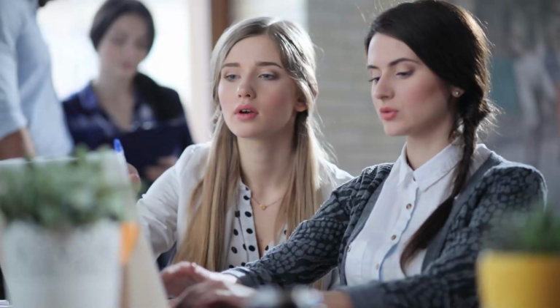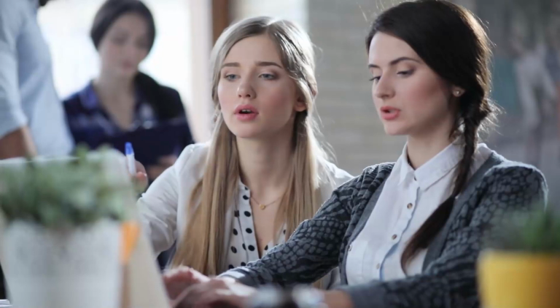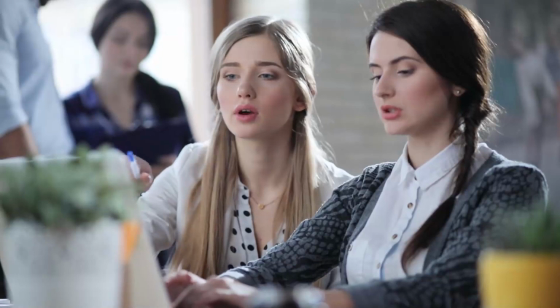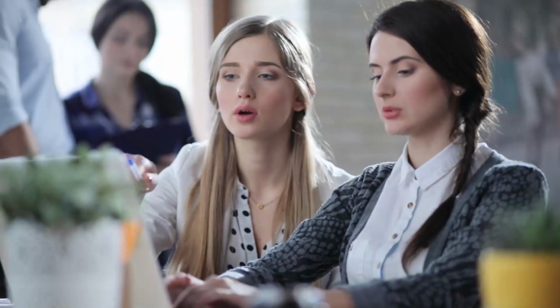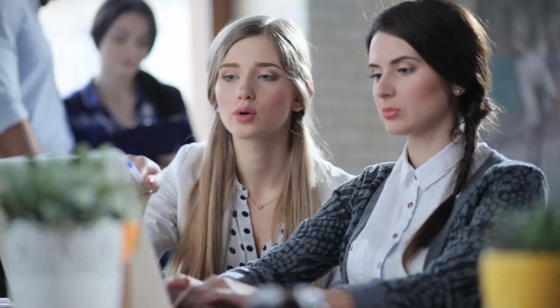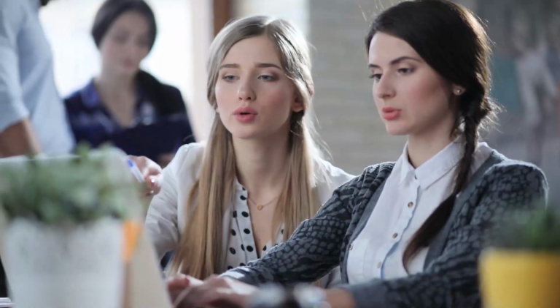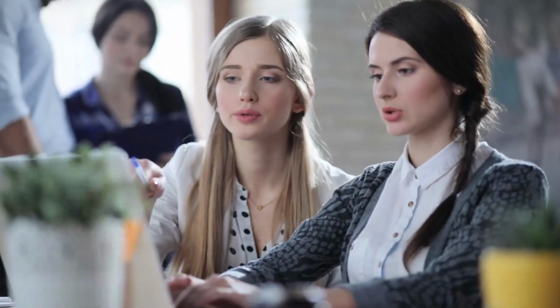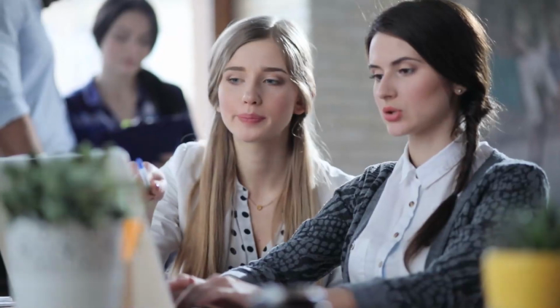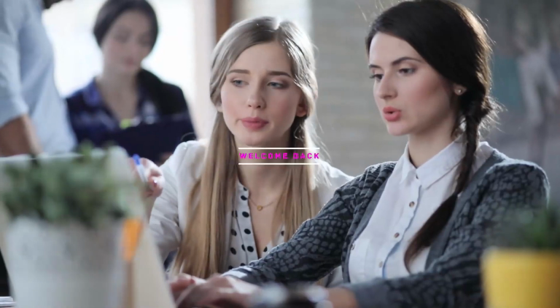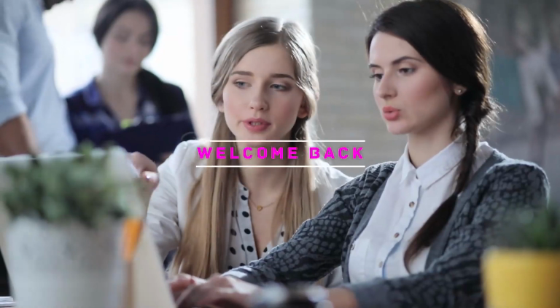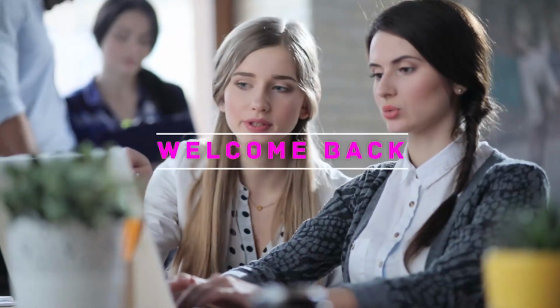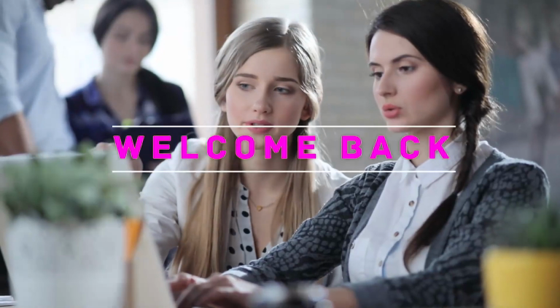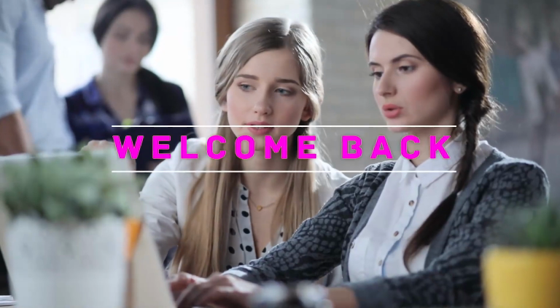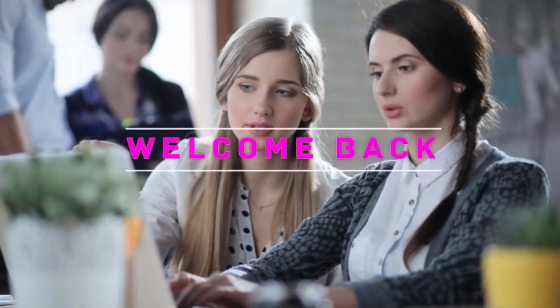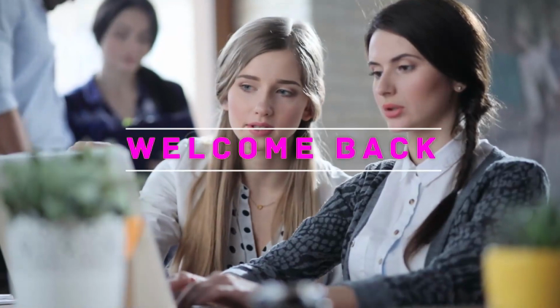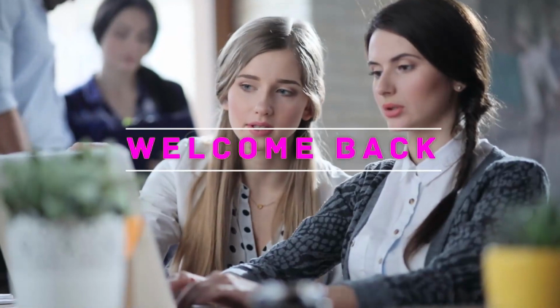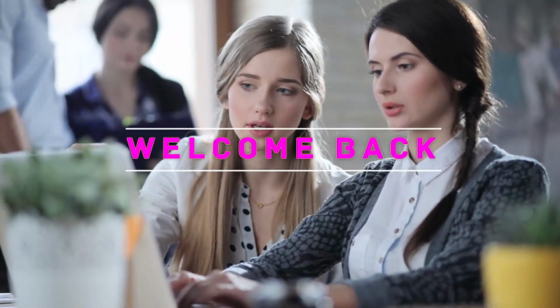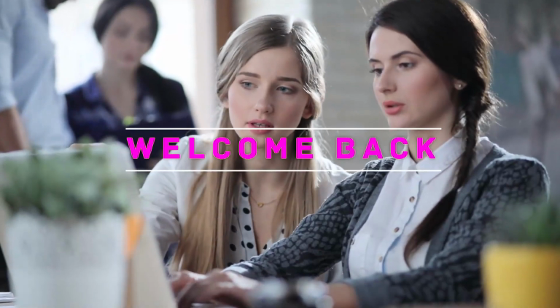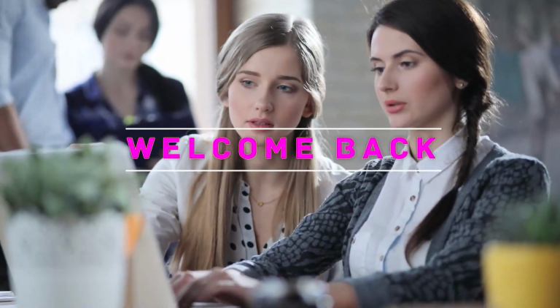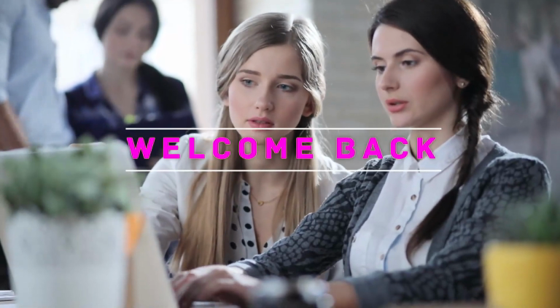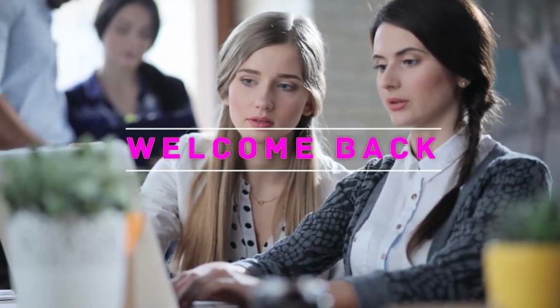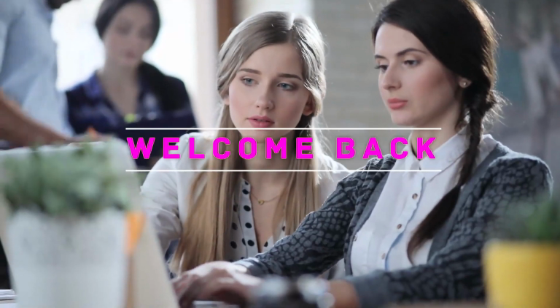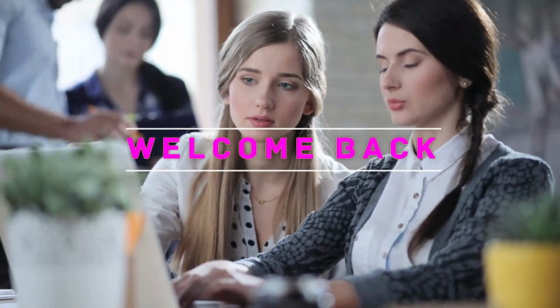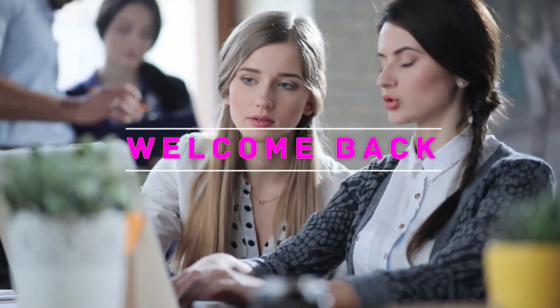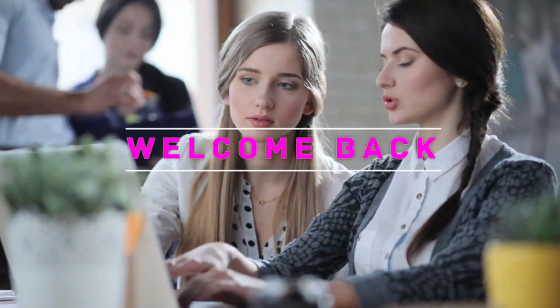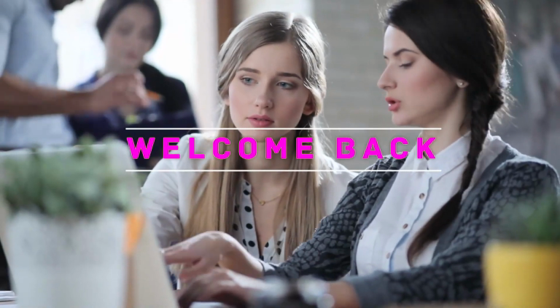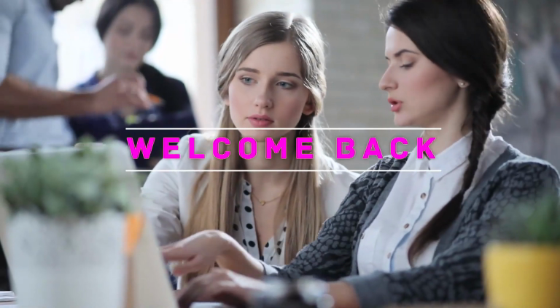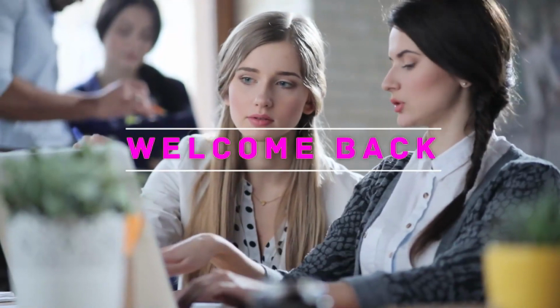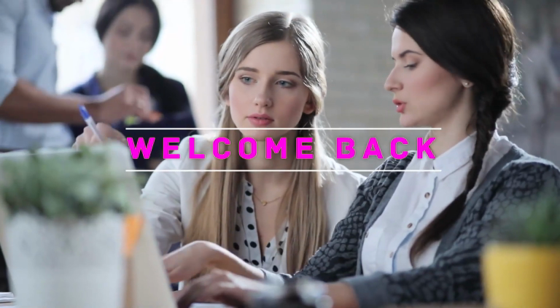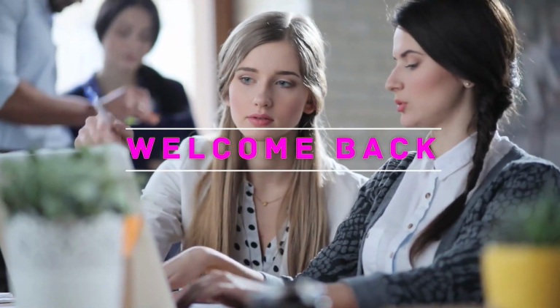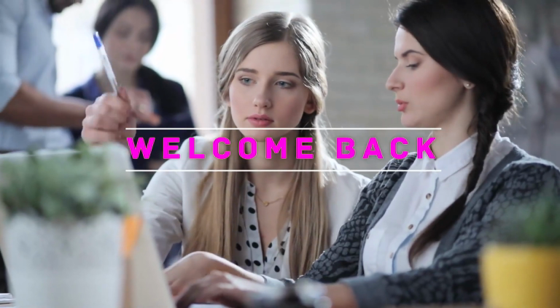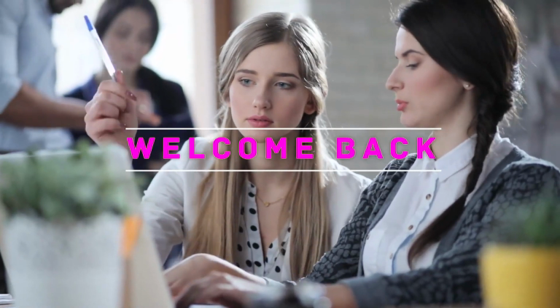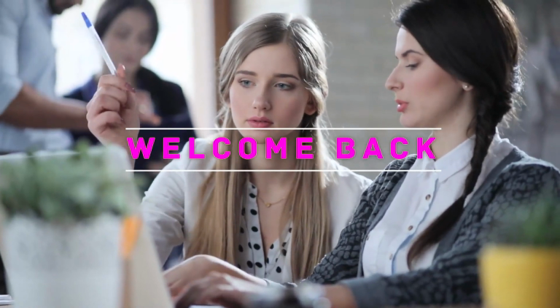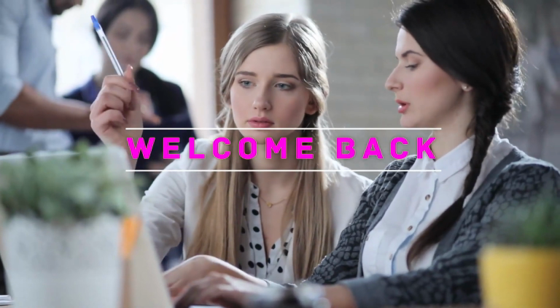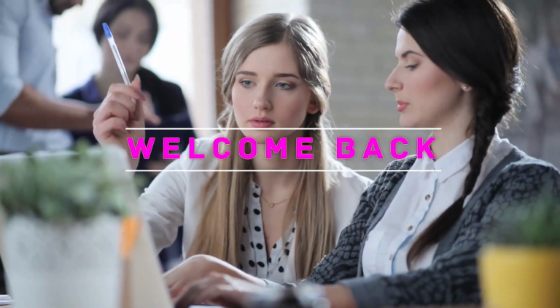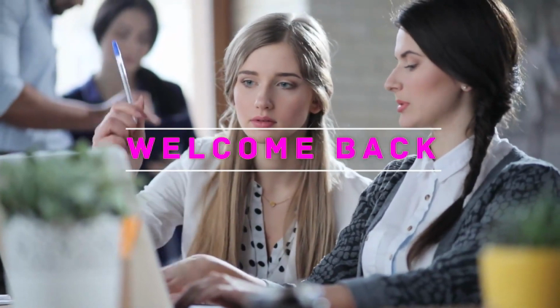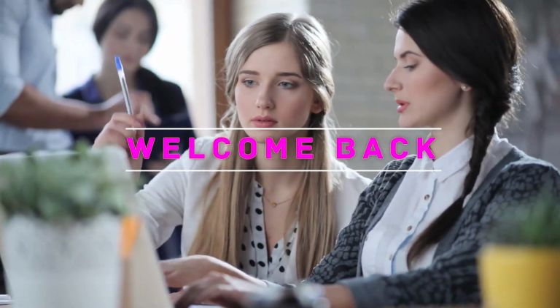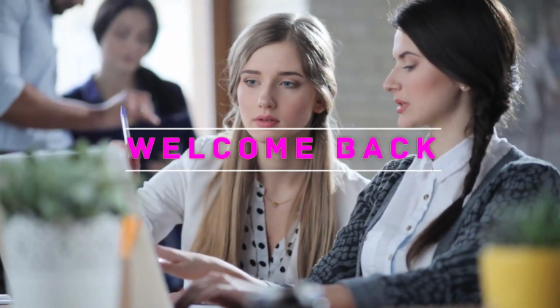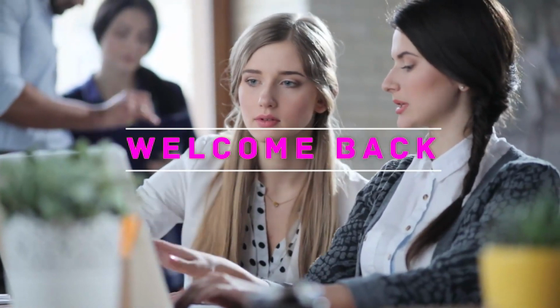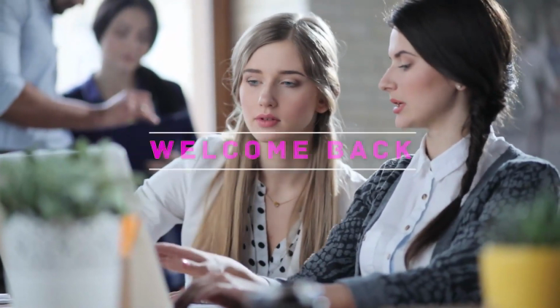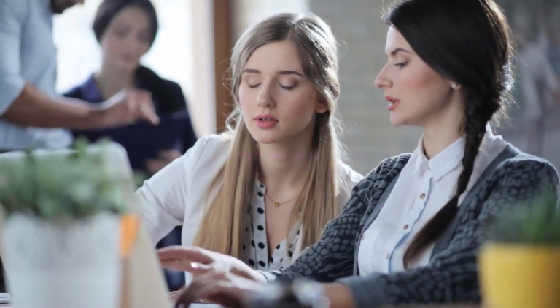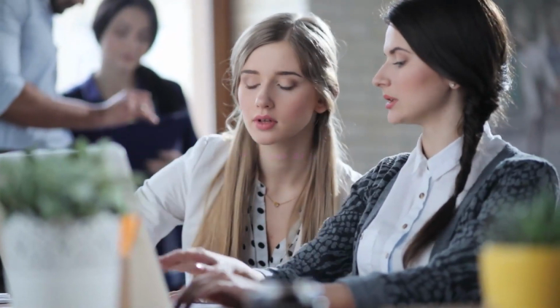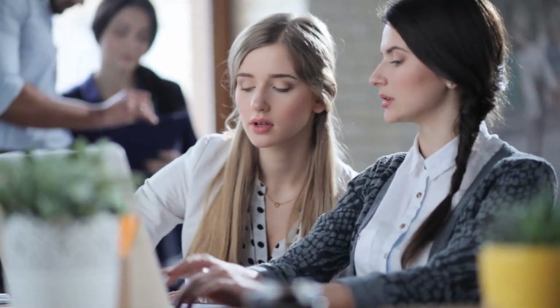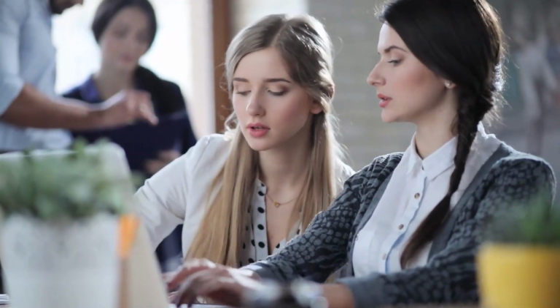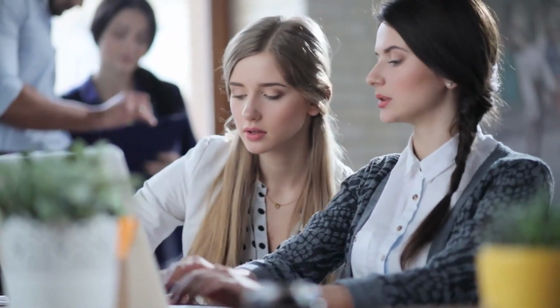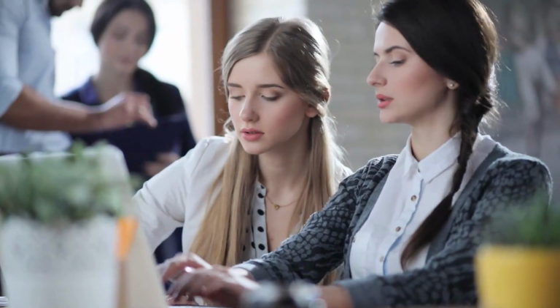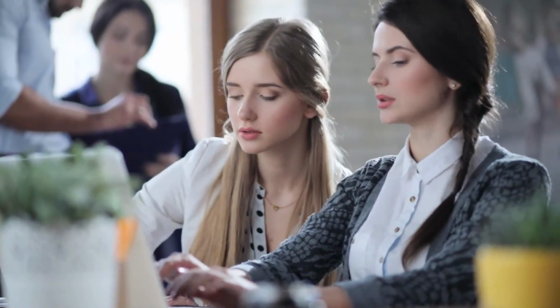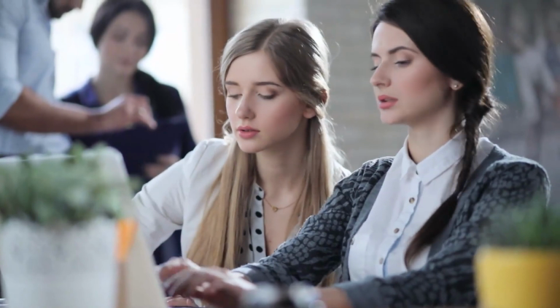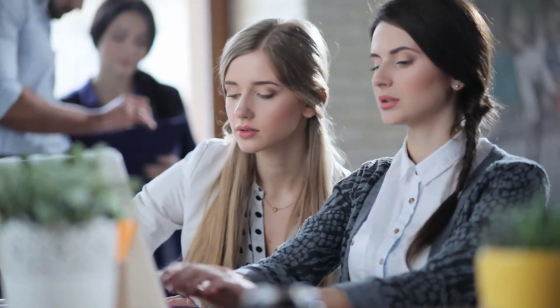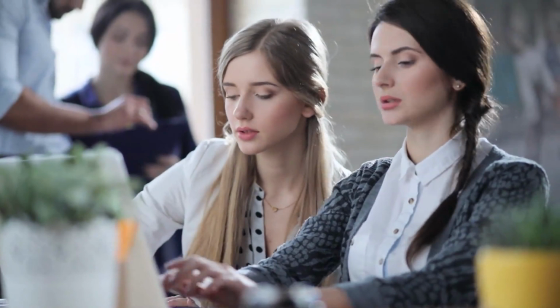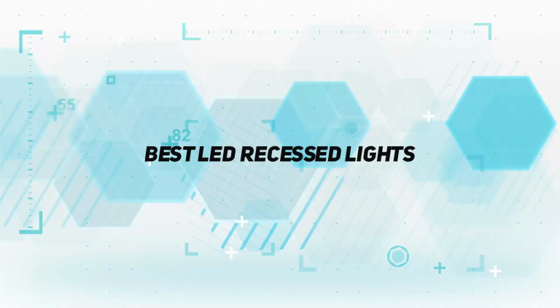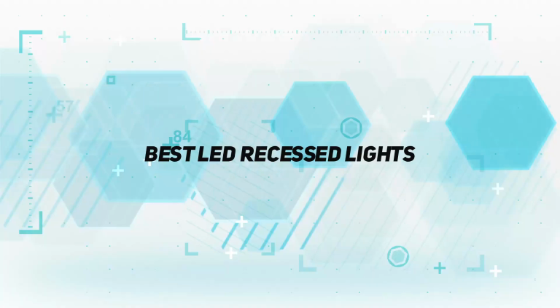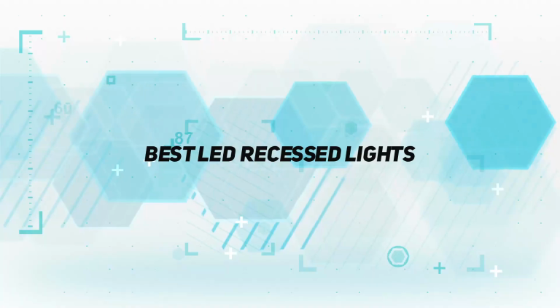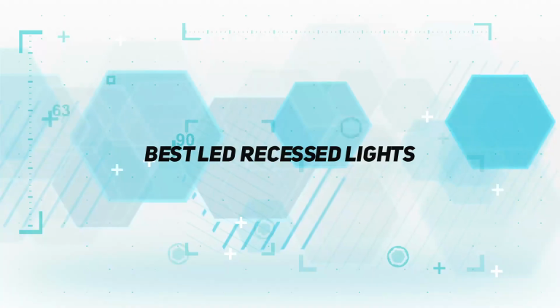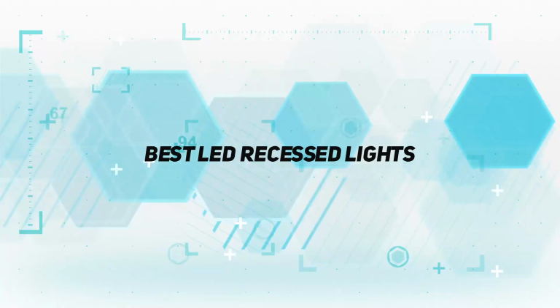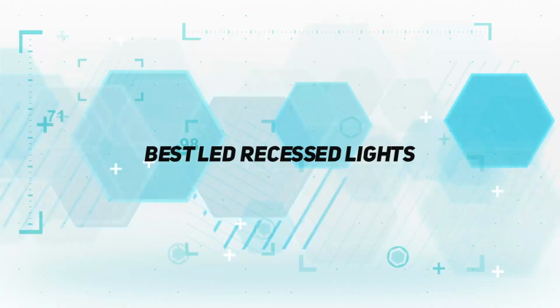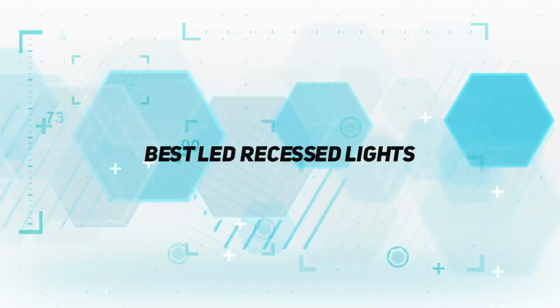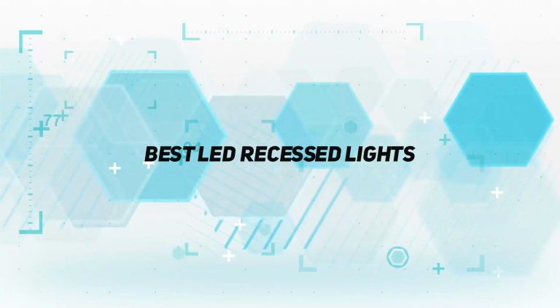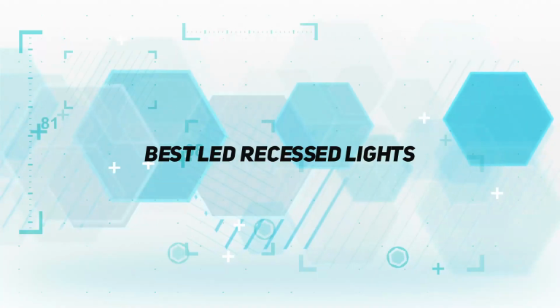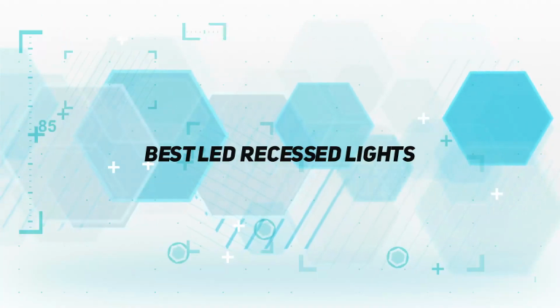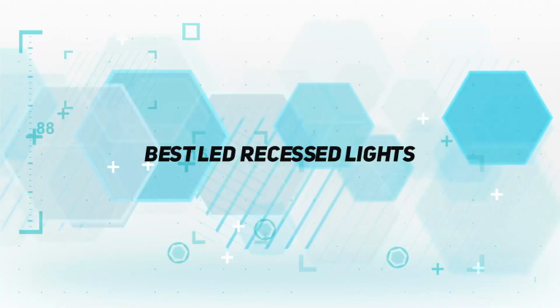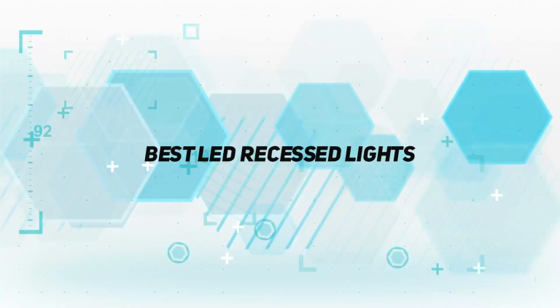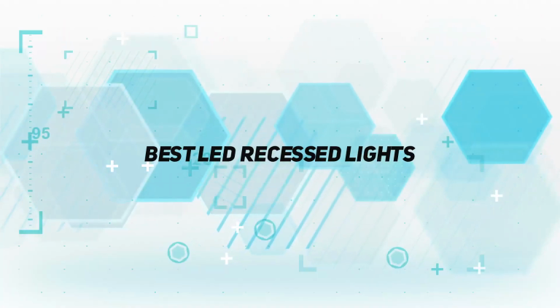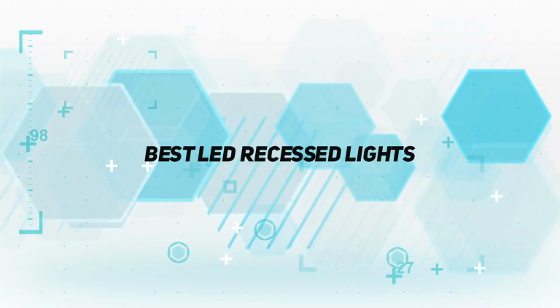Hey, welcome back to my channel. In this video, I'm gonna talk about the top 5 best LED recessed lights.